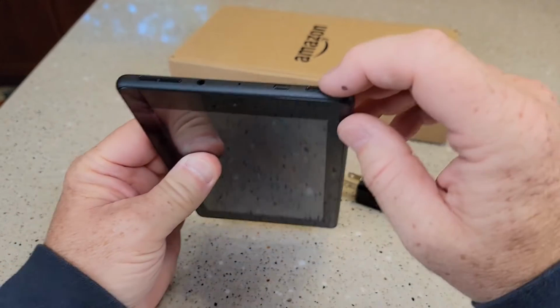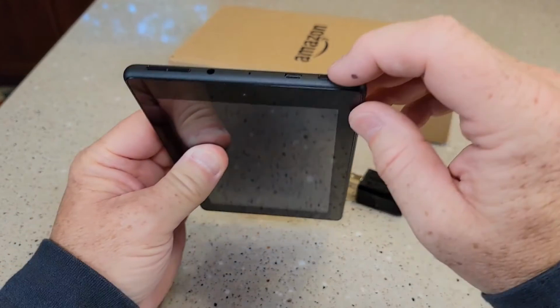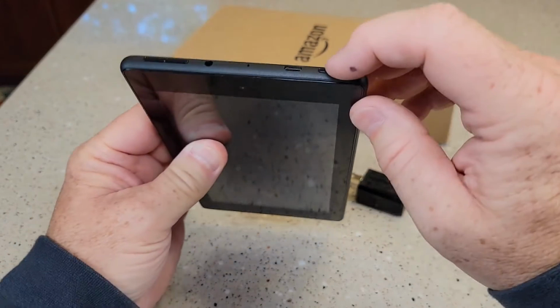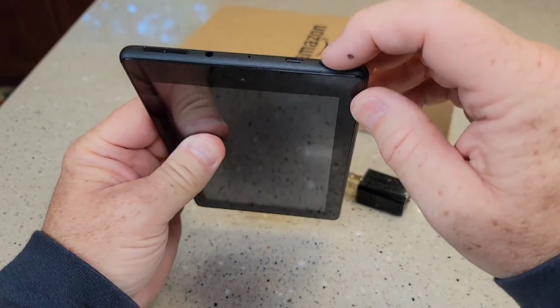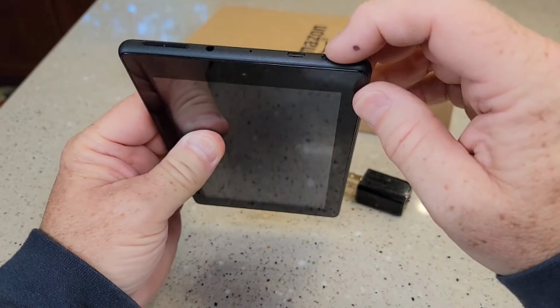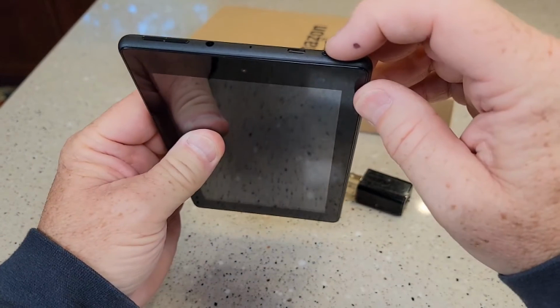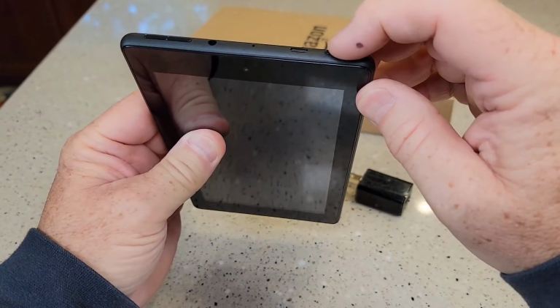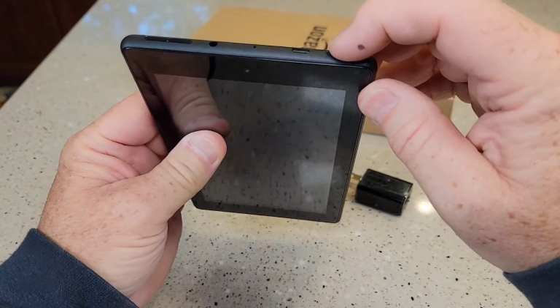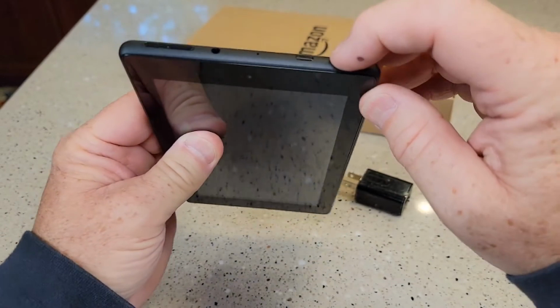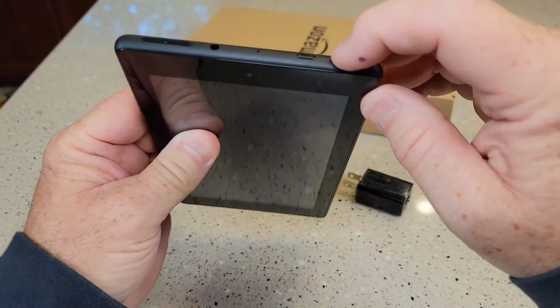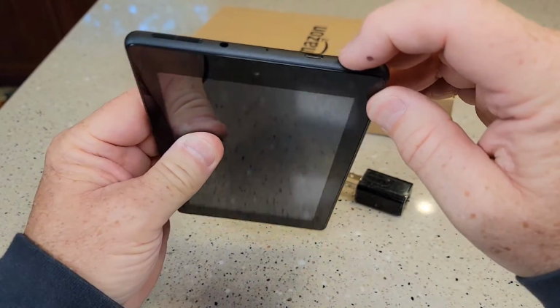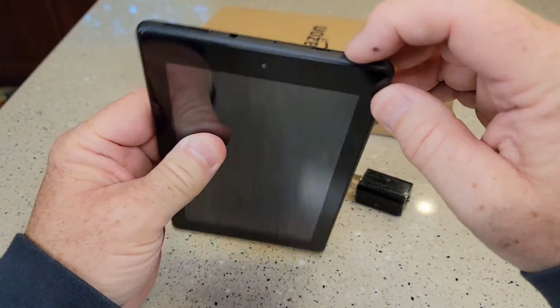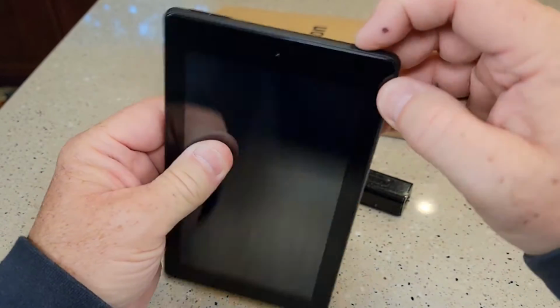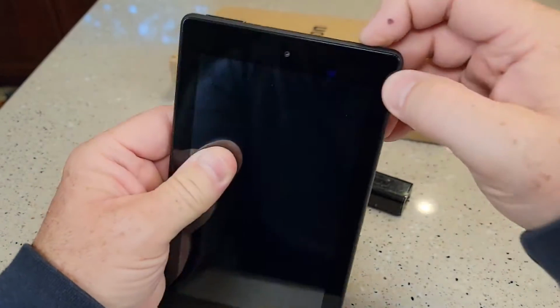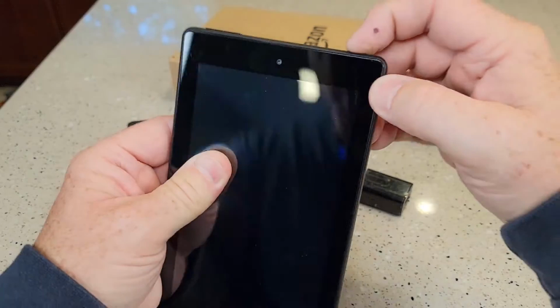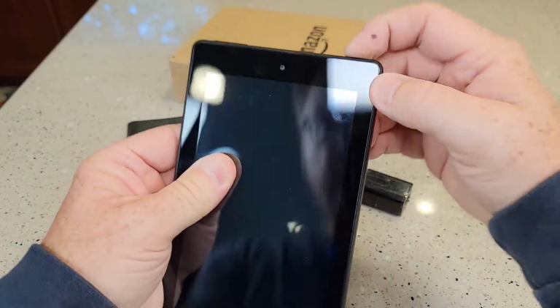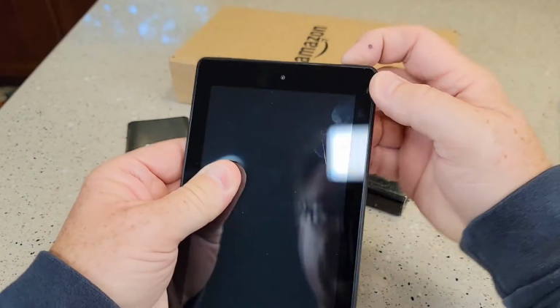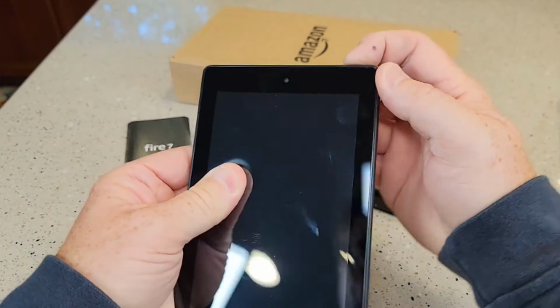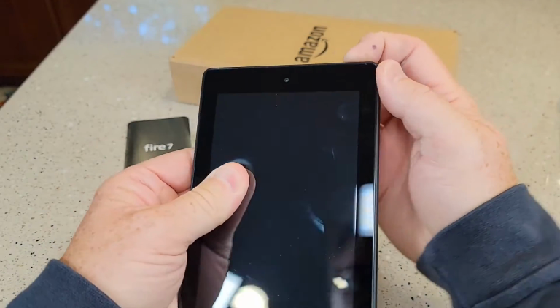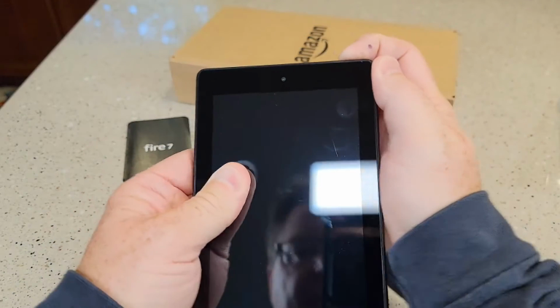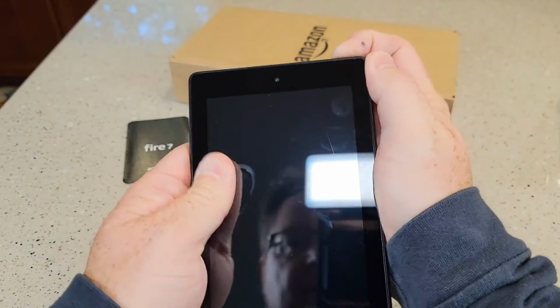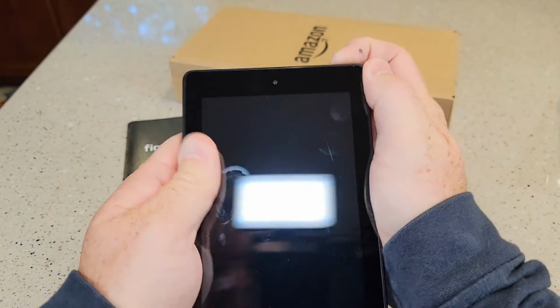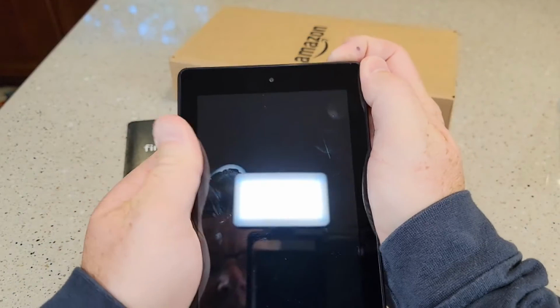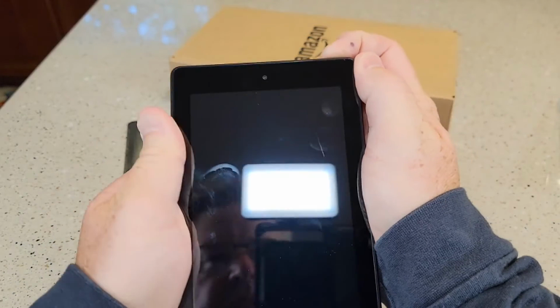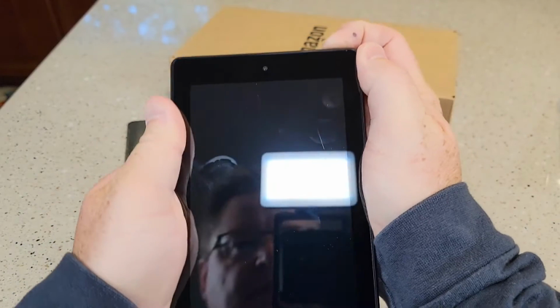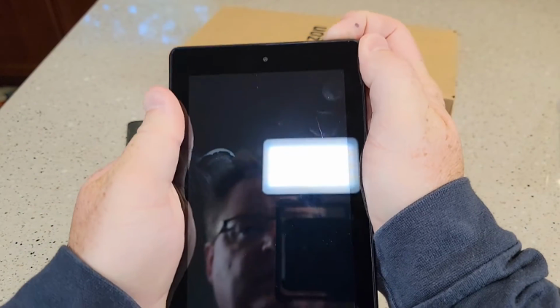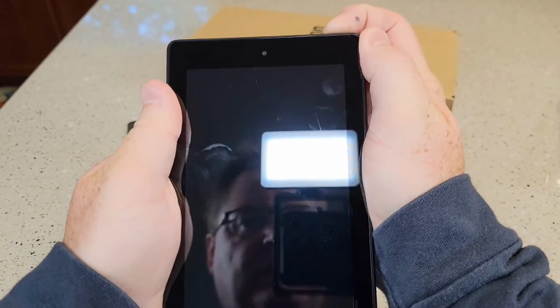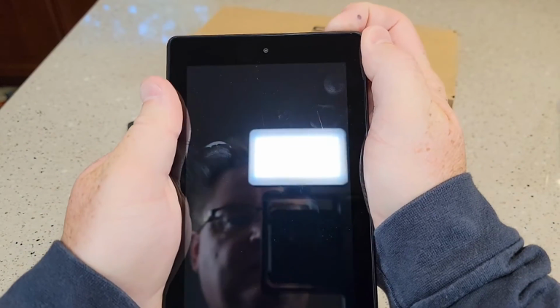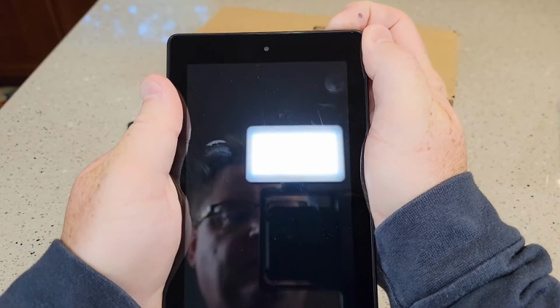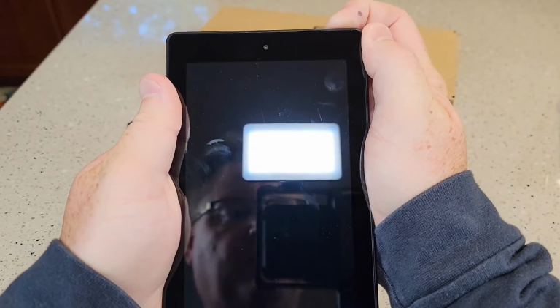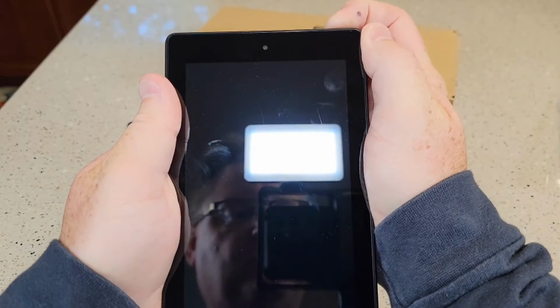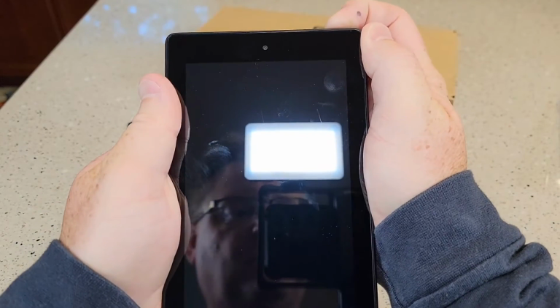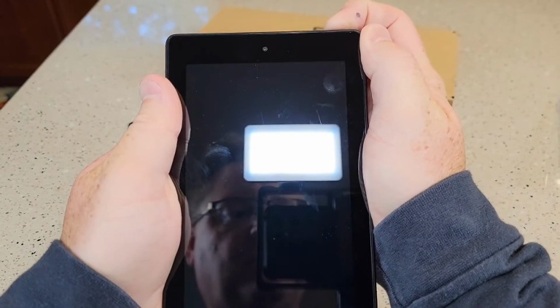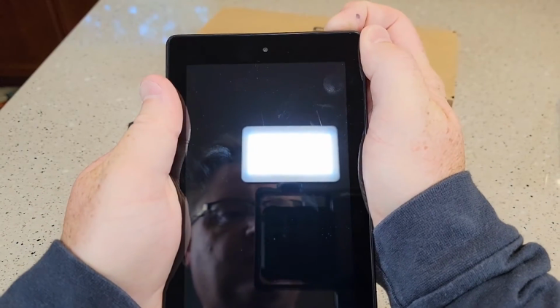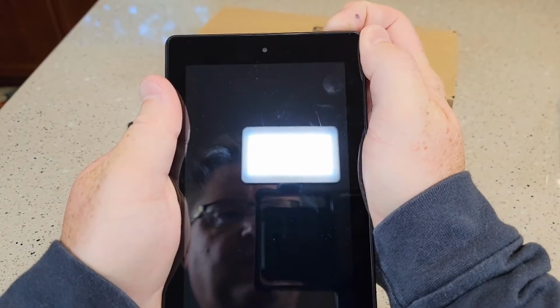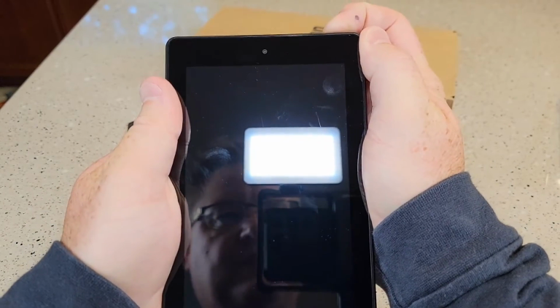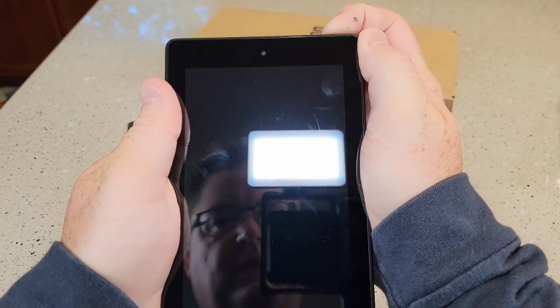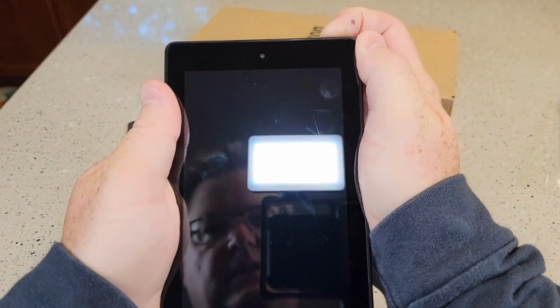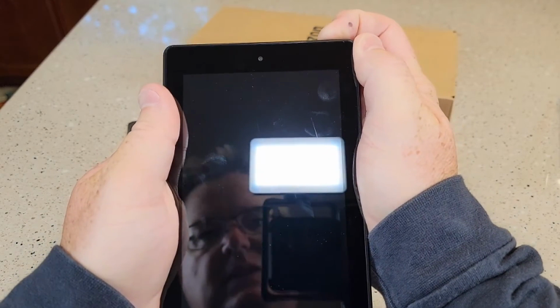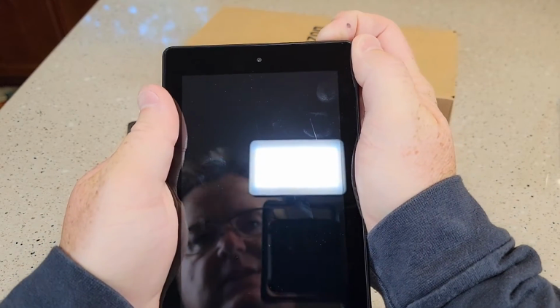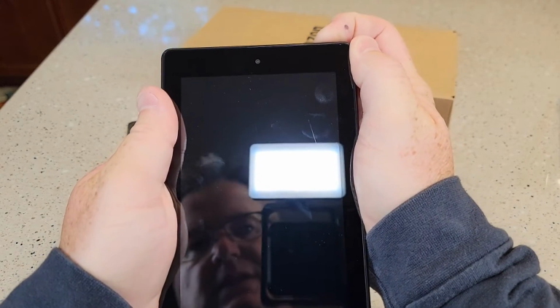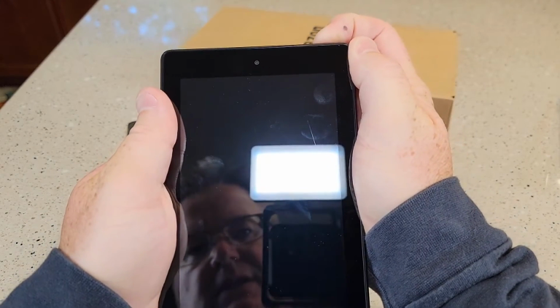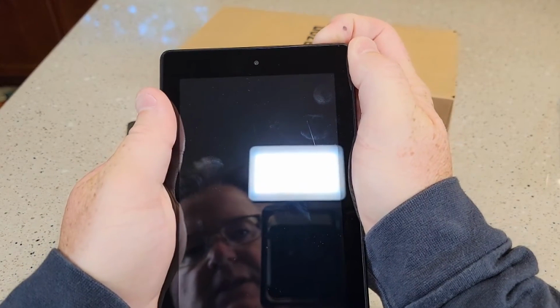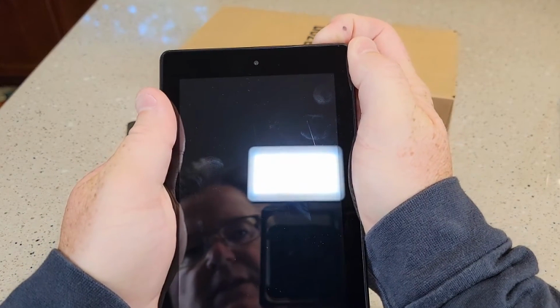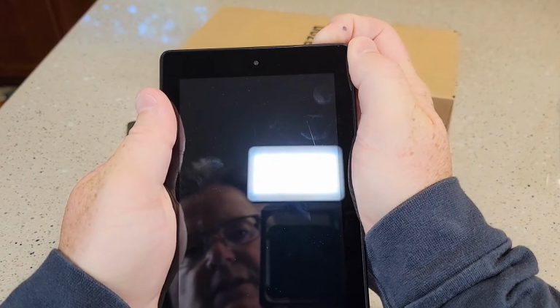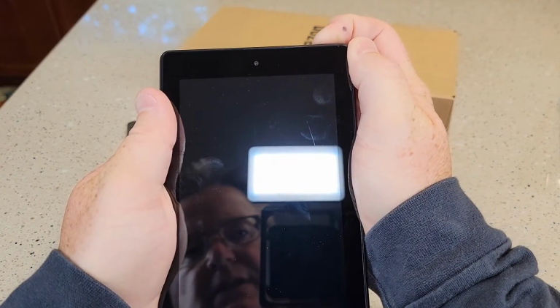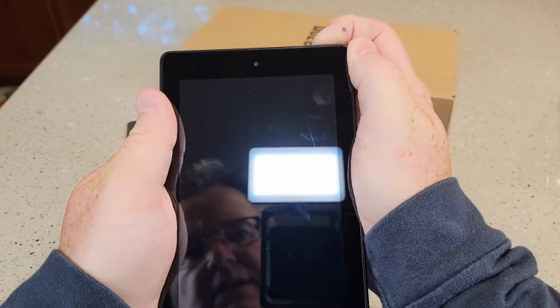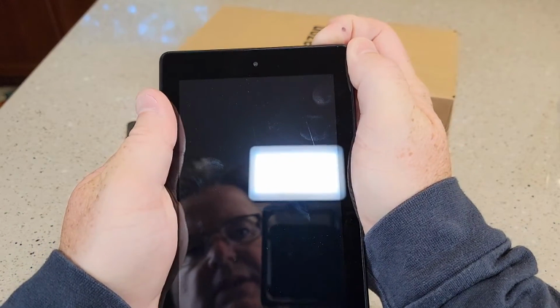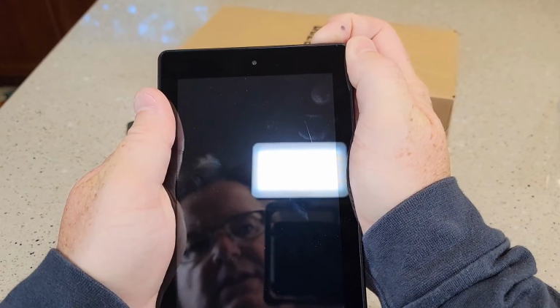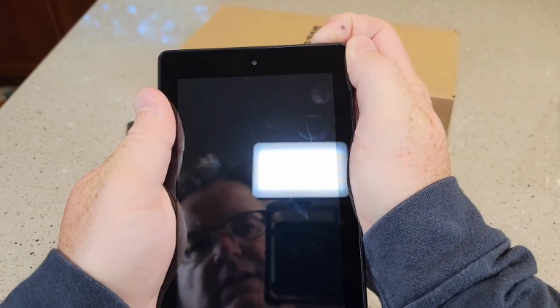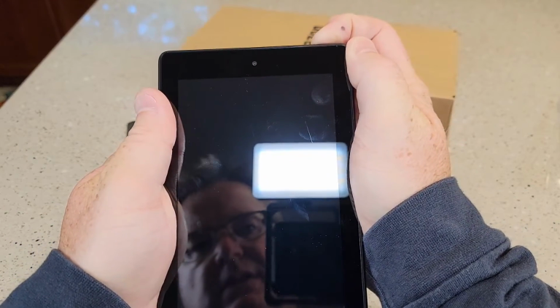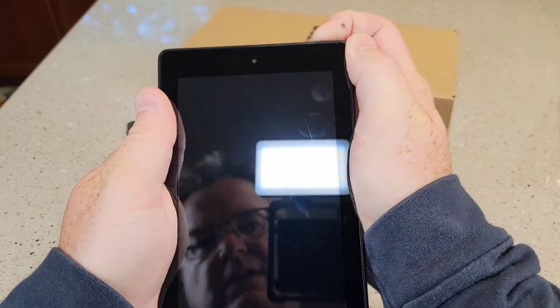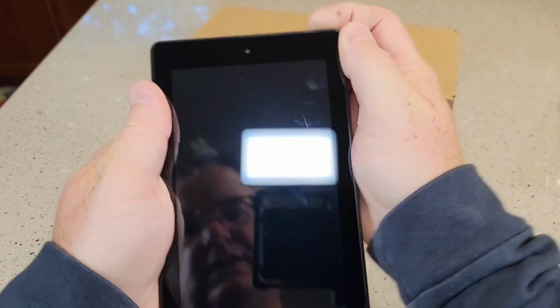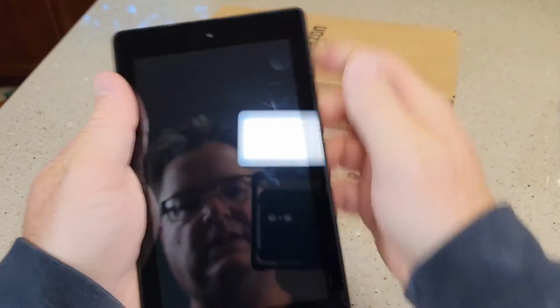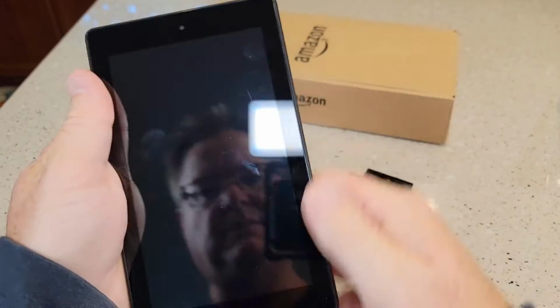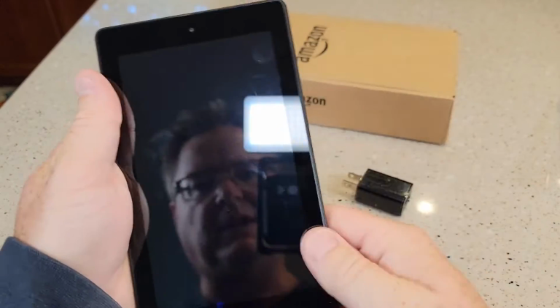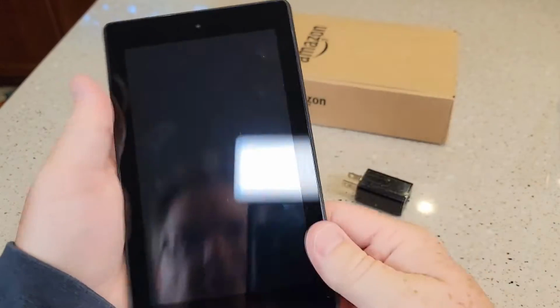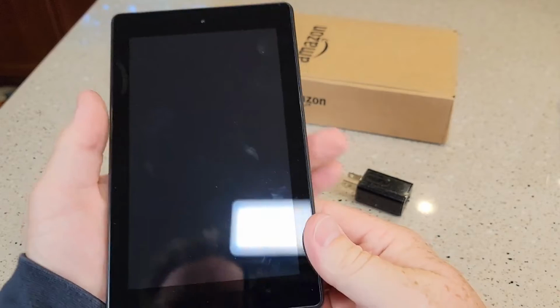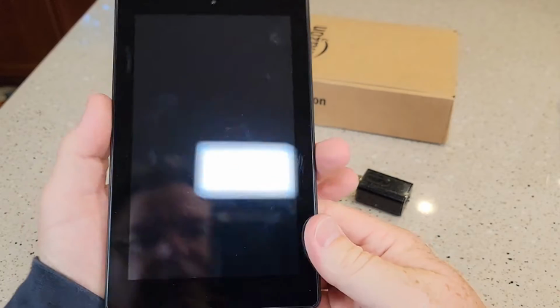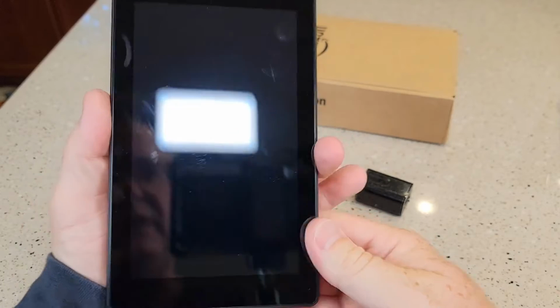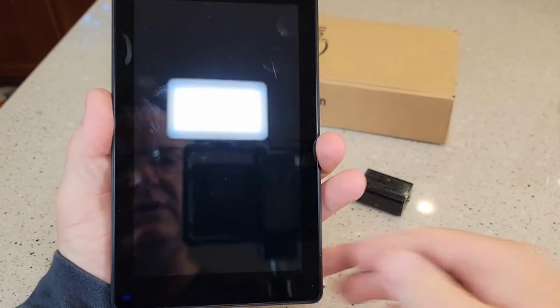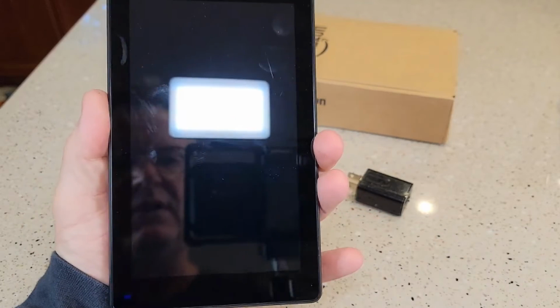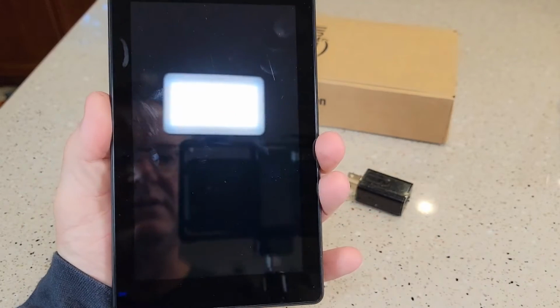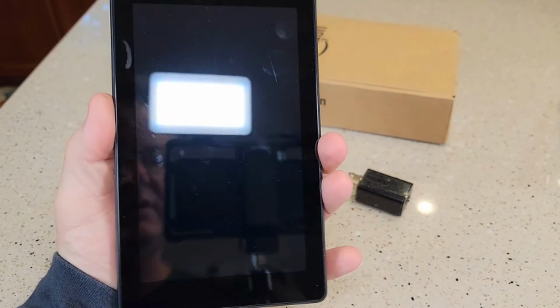Let's turn it on. There's the power button right there. I'm going to hold the power button and see how much charge it has on it. It may not have any charge.